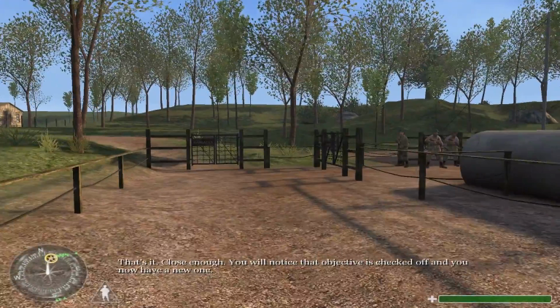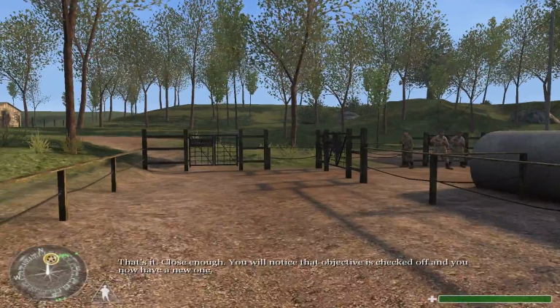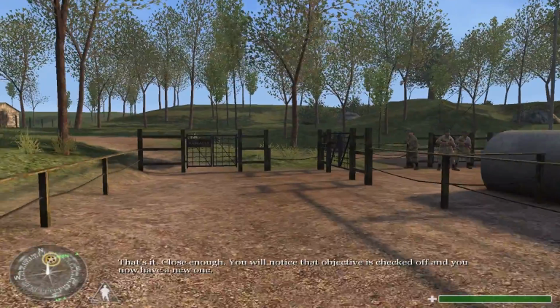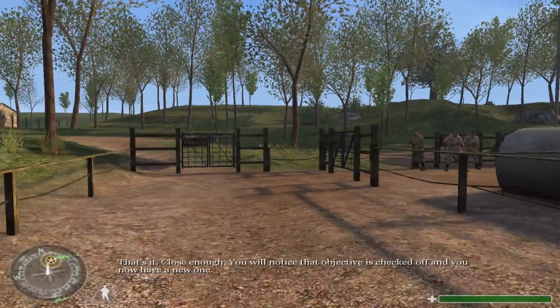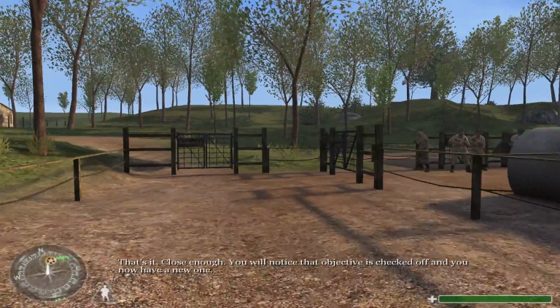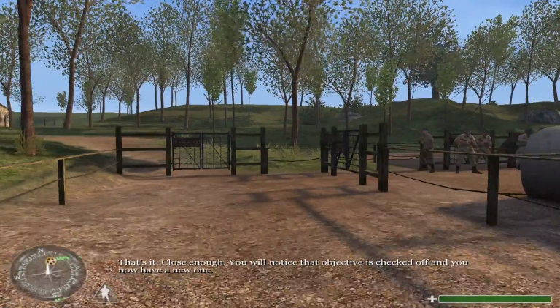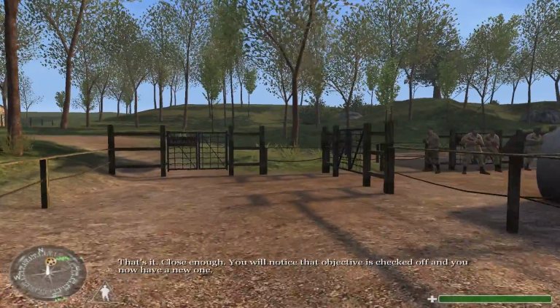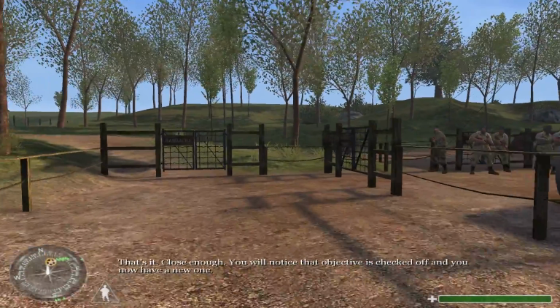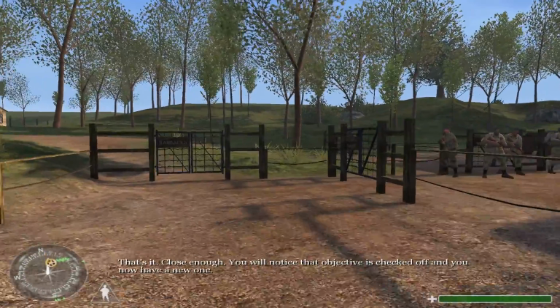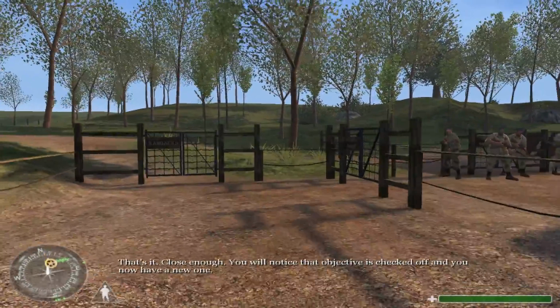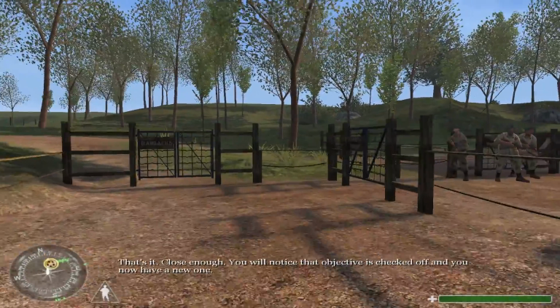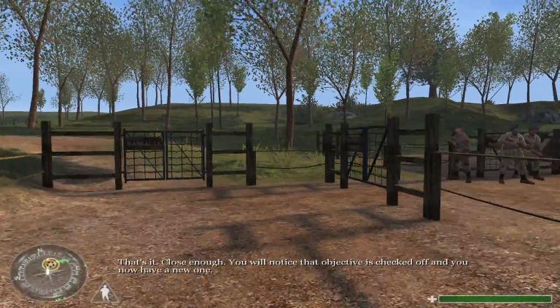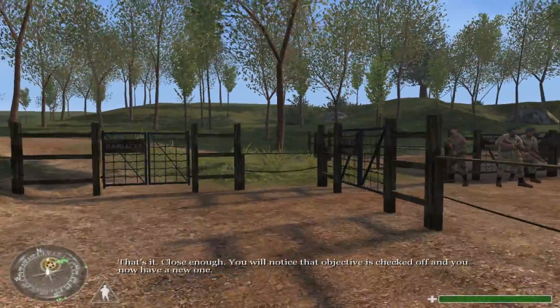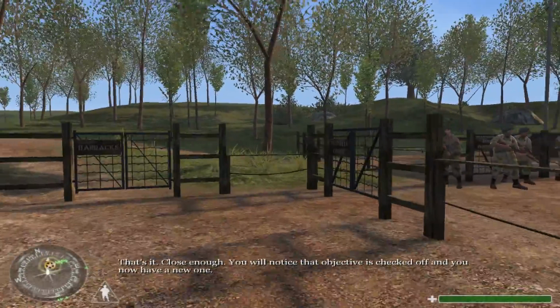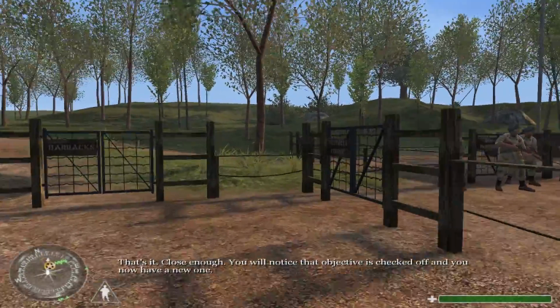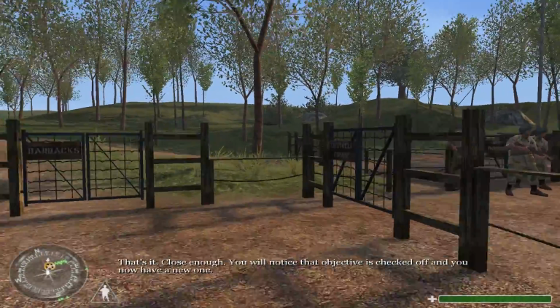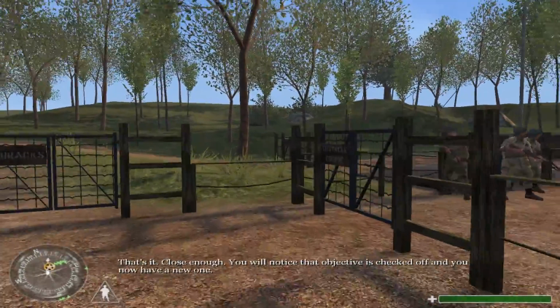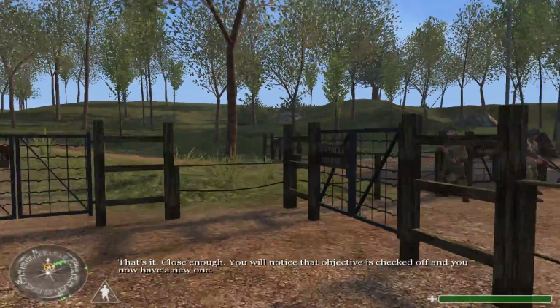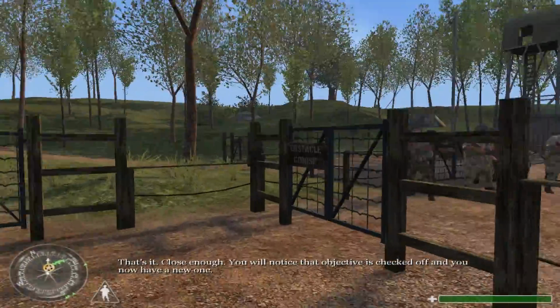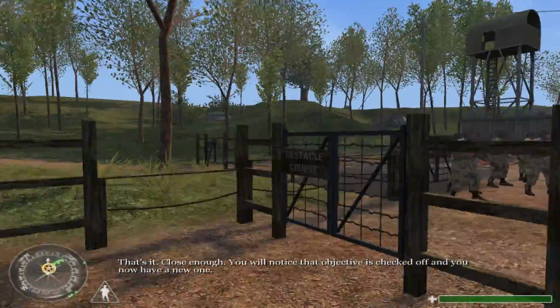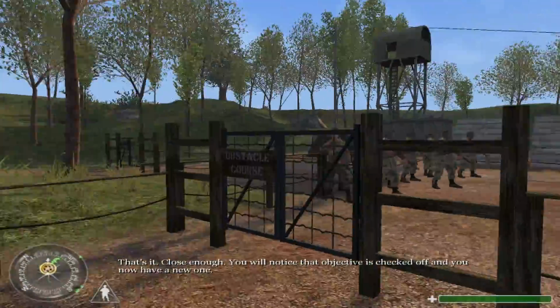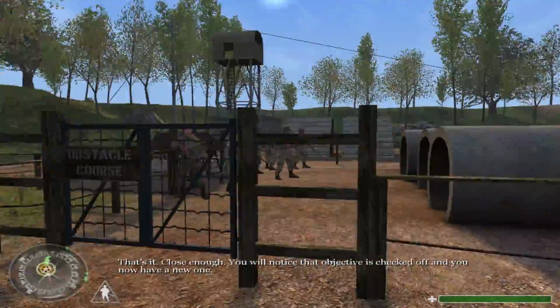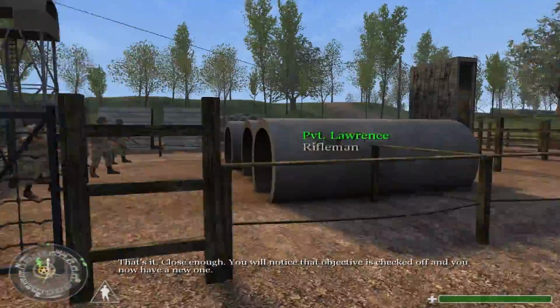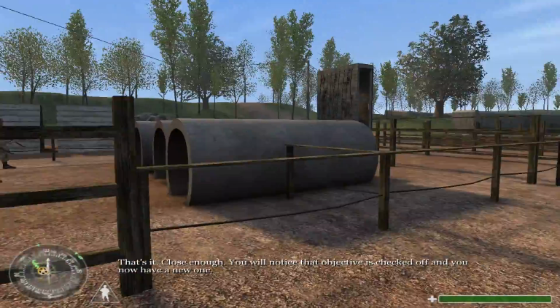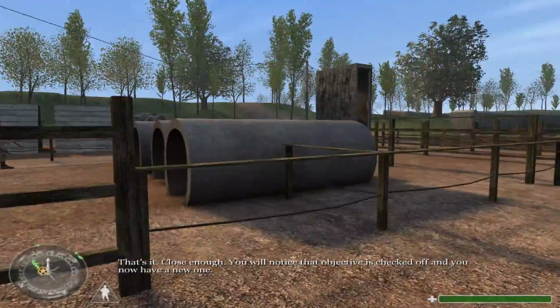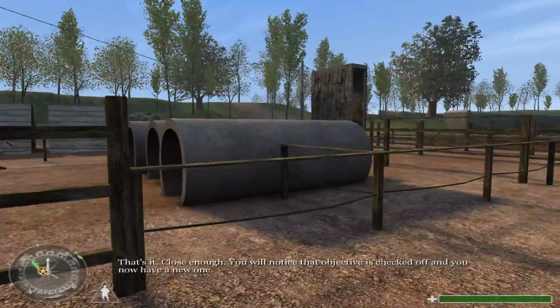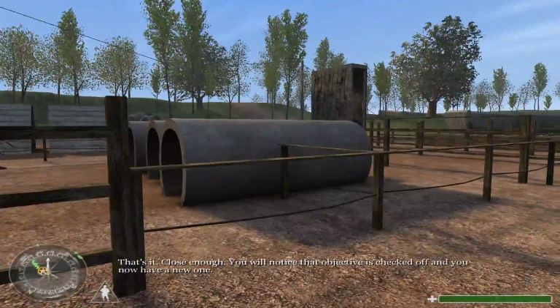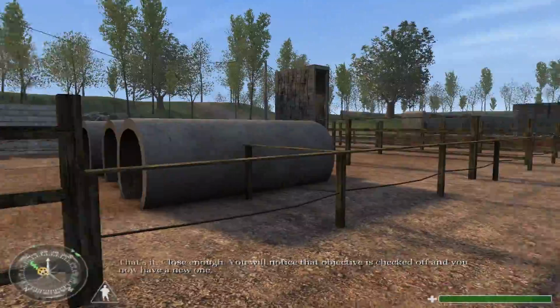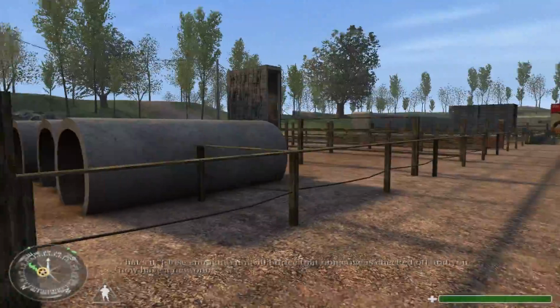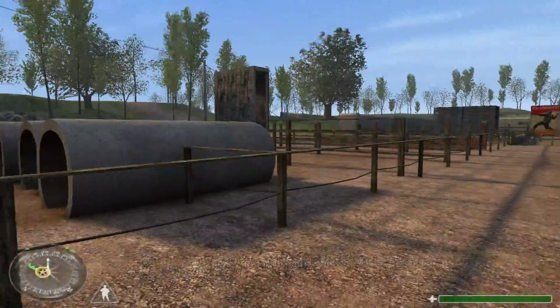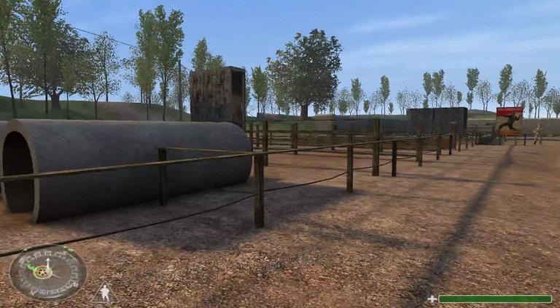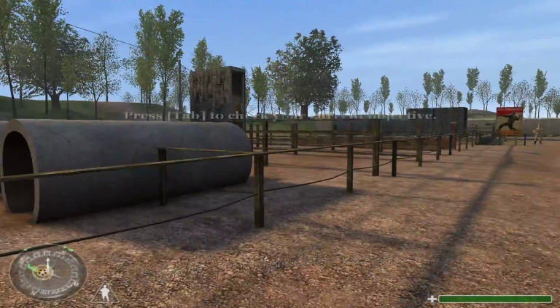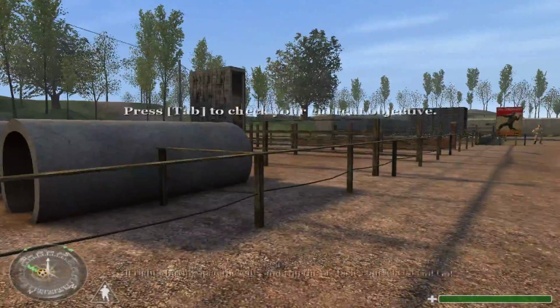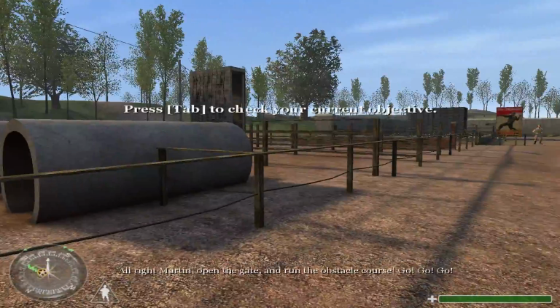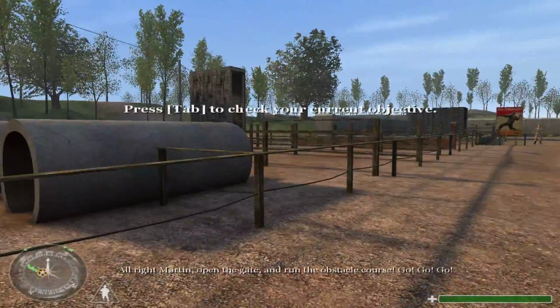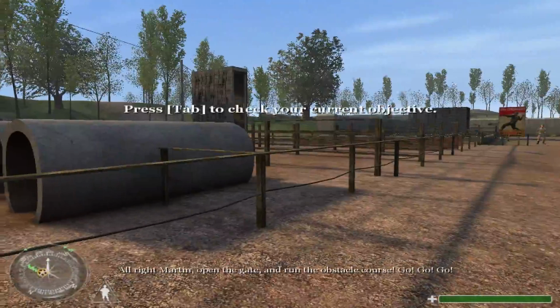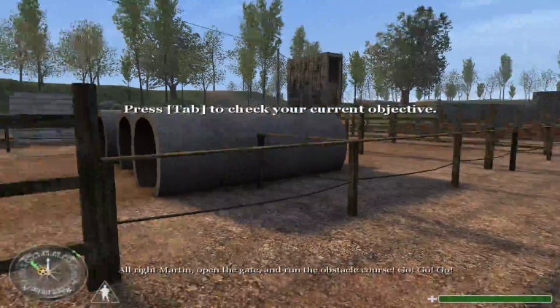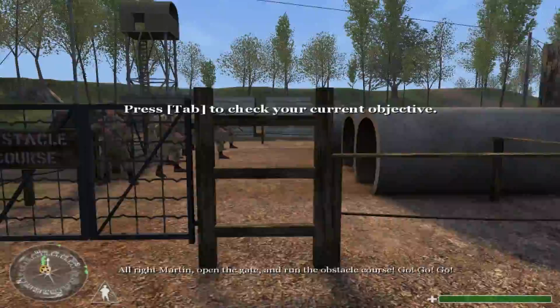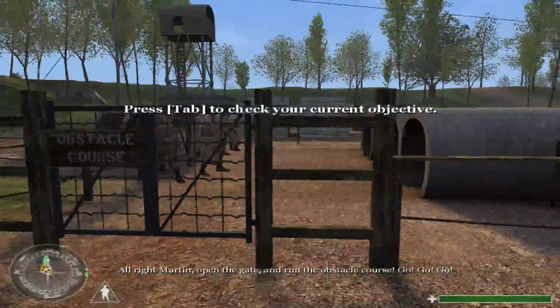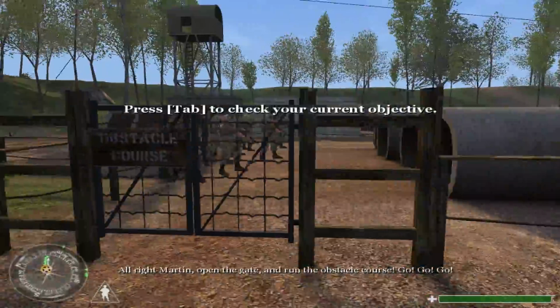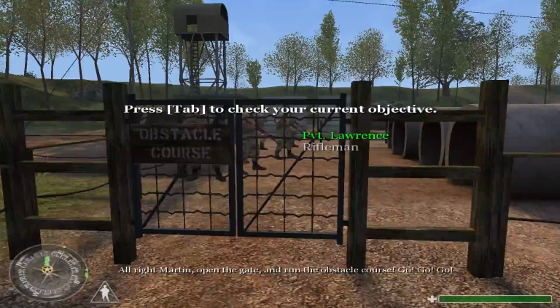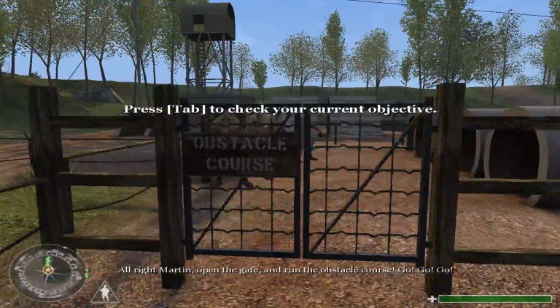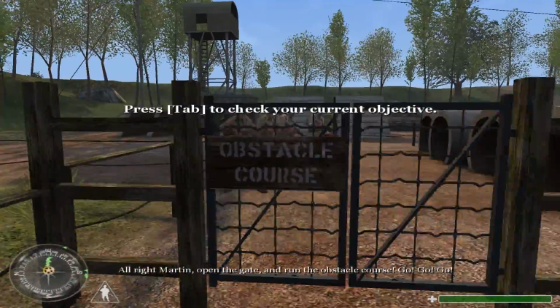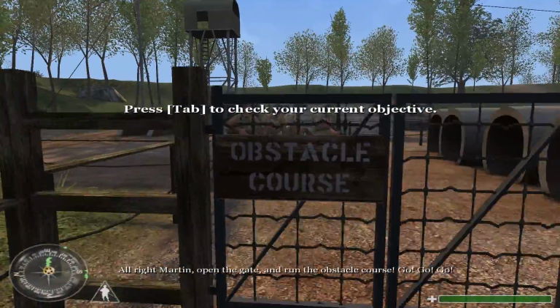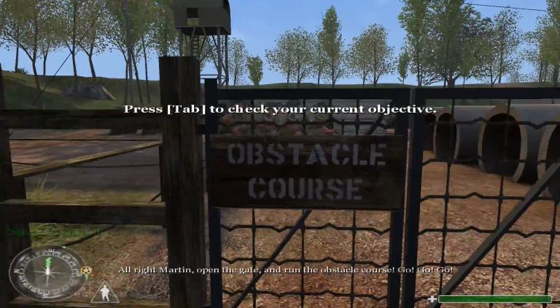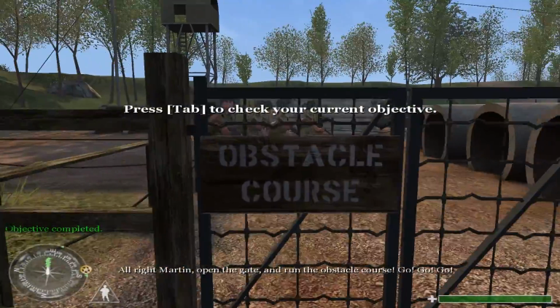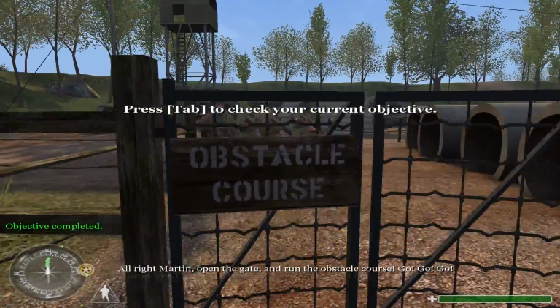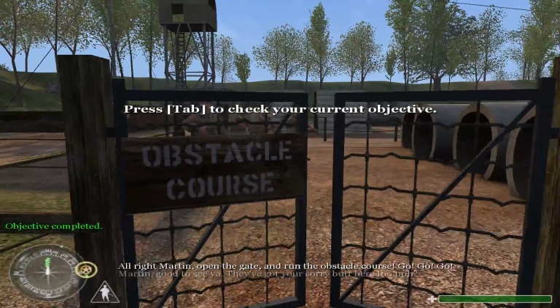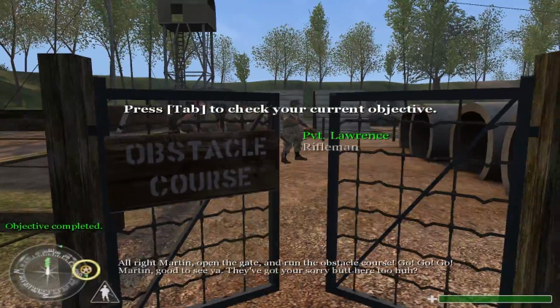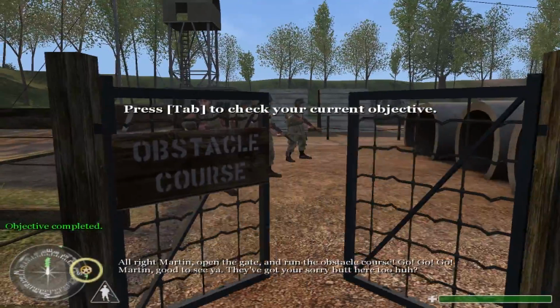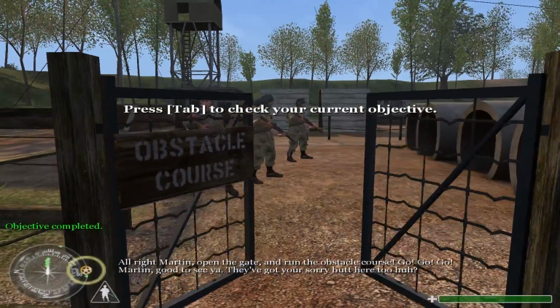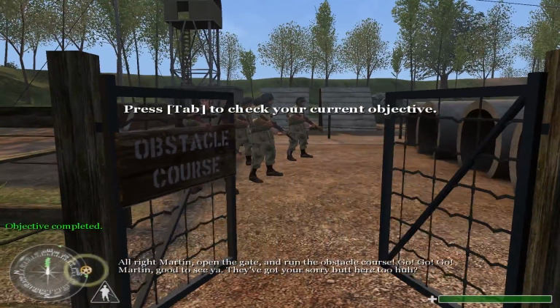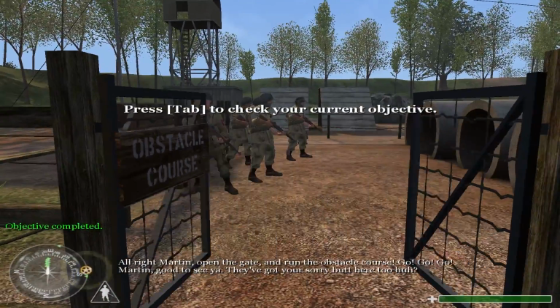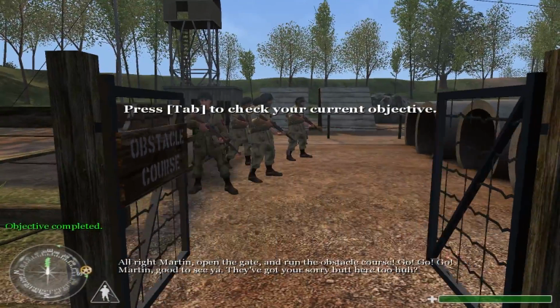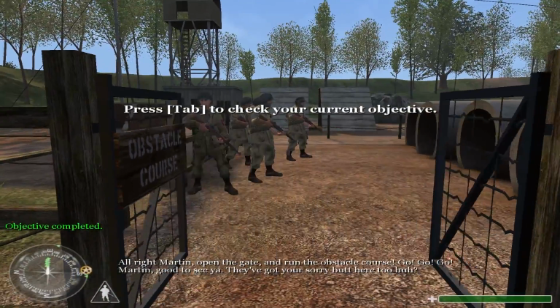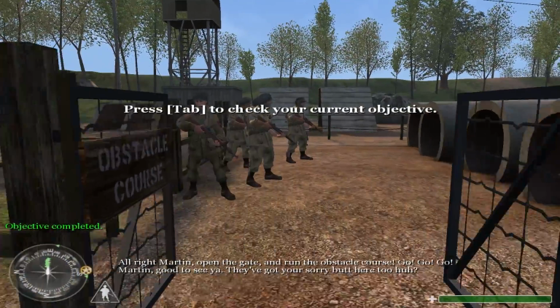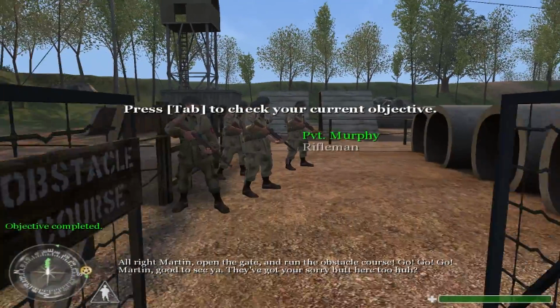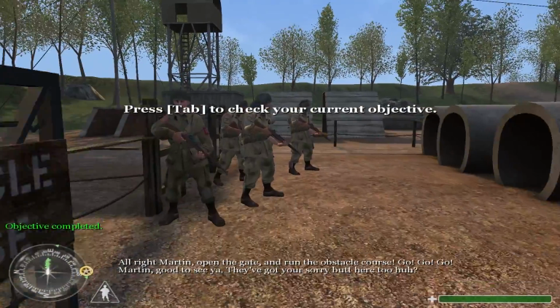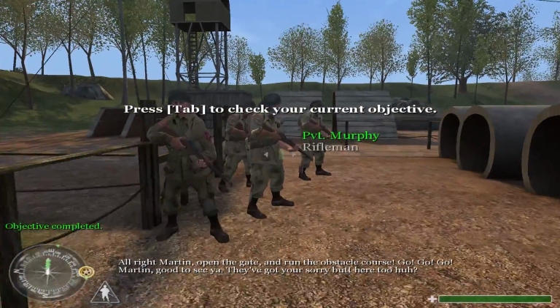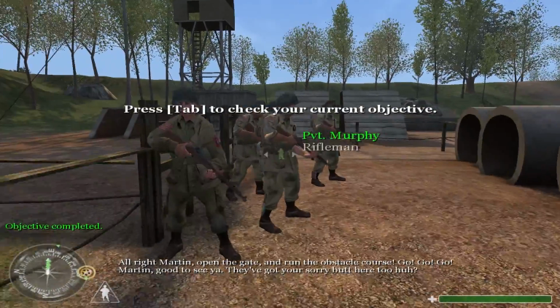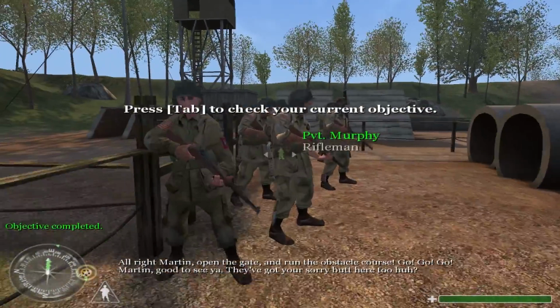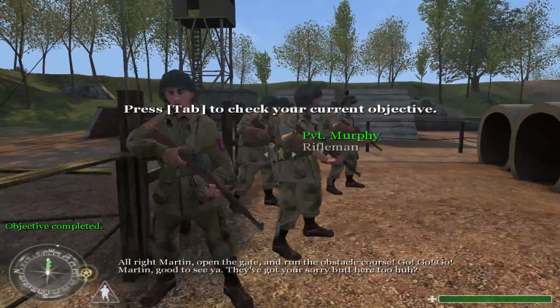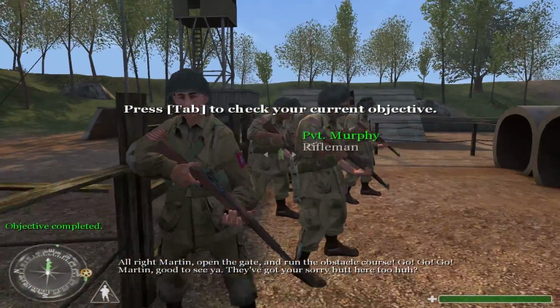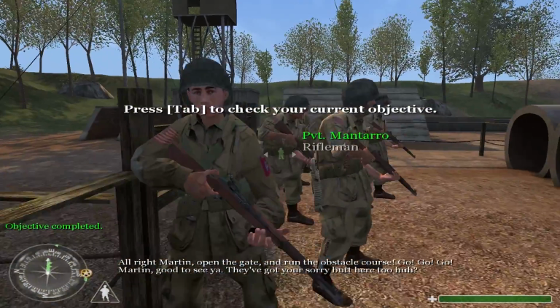You will notice that objective is checked off and you now have a new one. All right, Martin. Open the gate and run the obstacle course. Martin, good to see you.